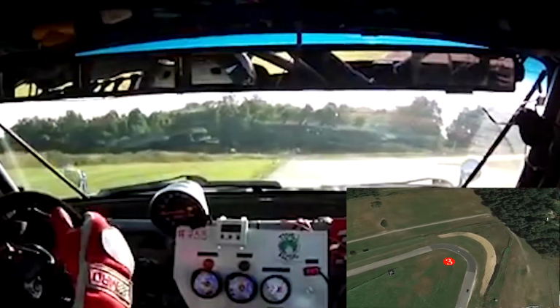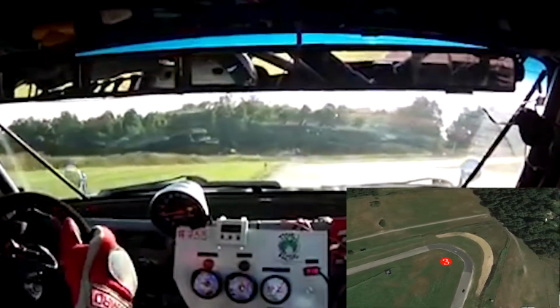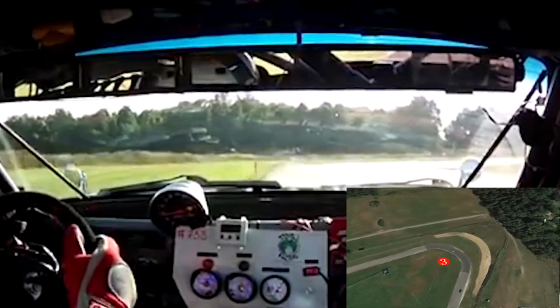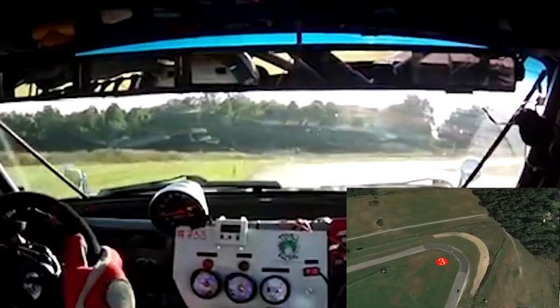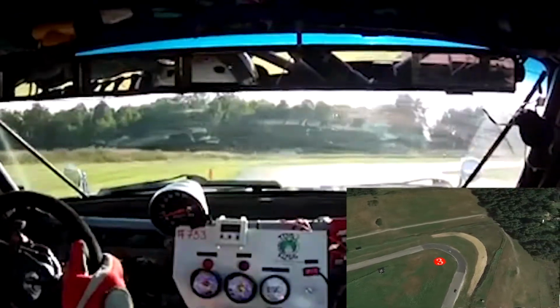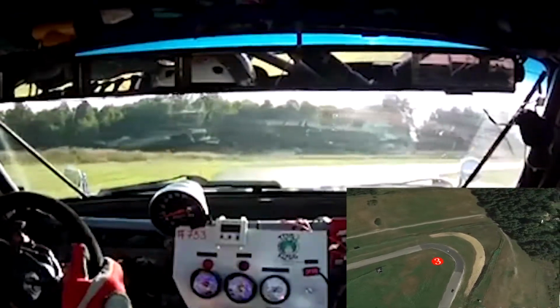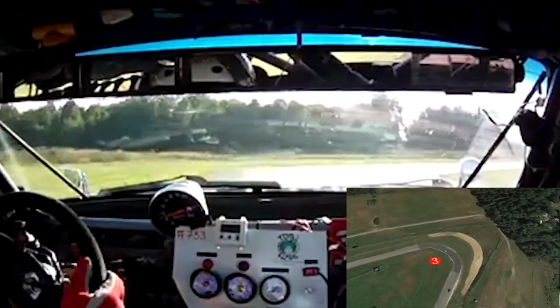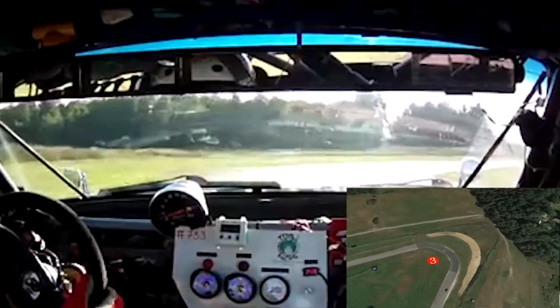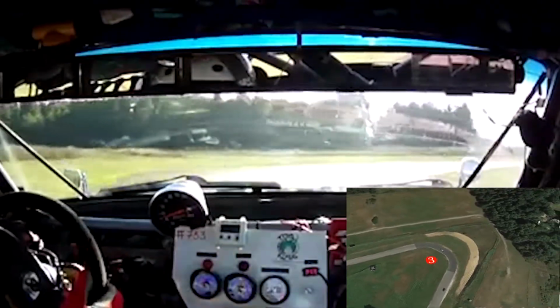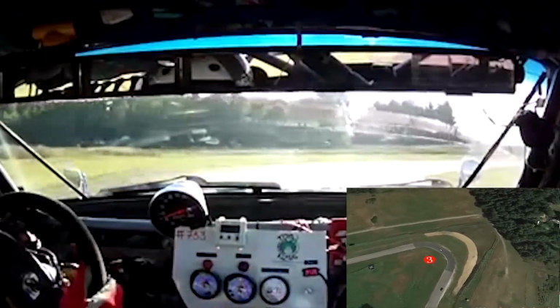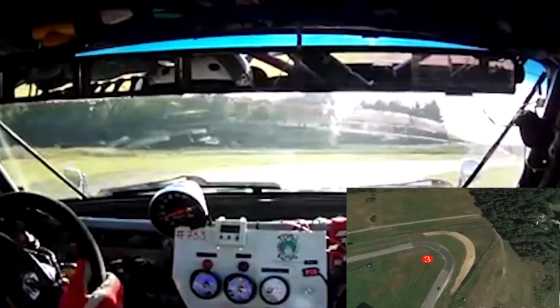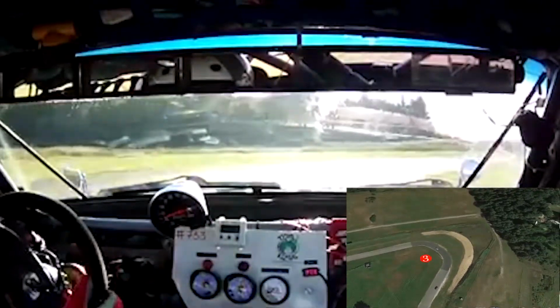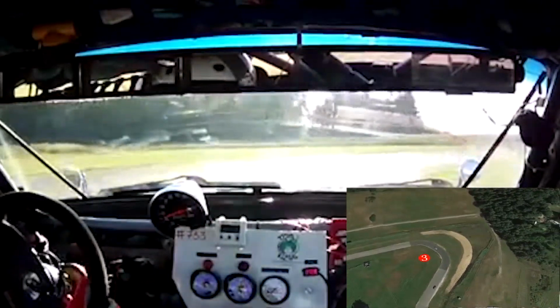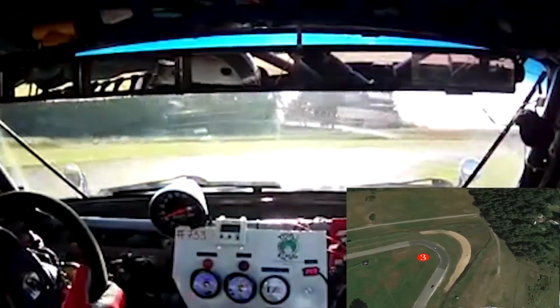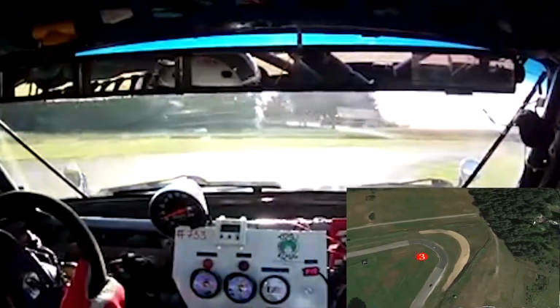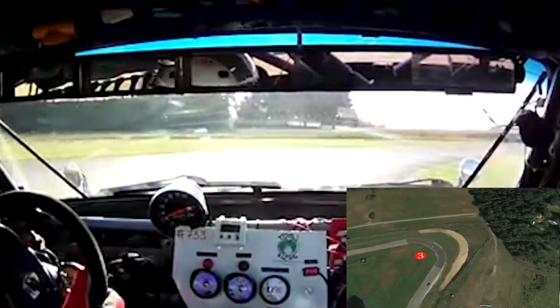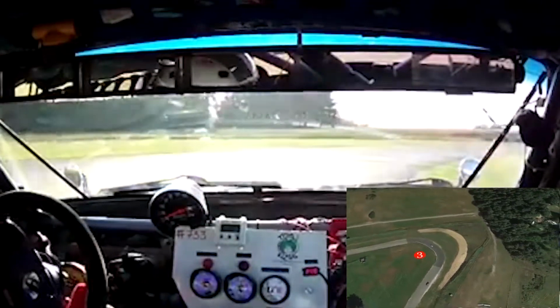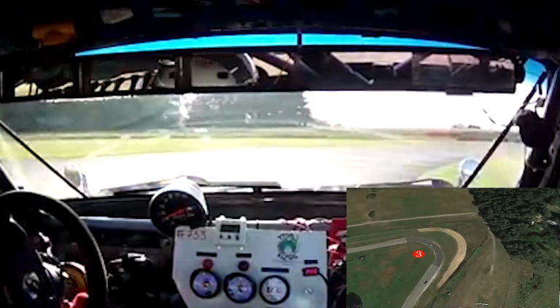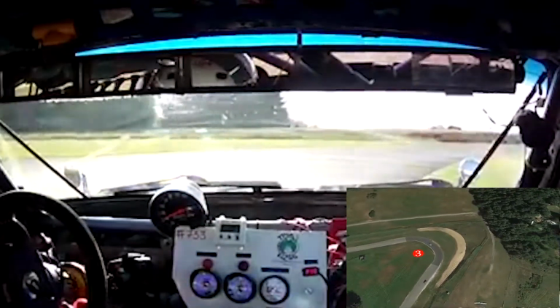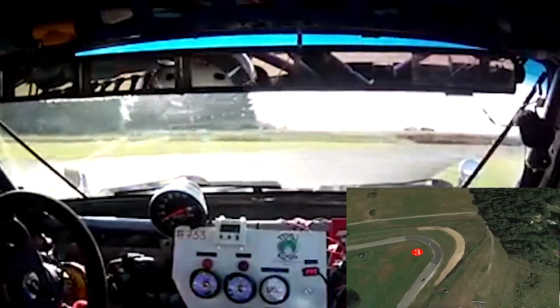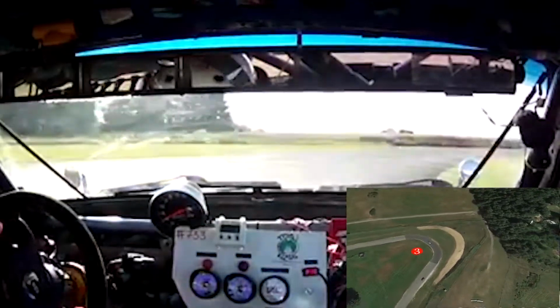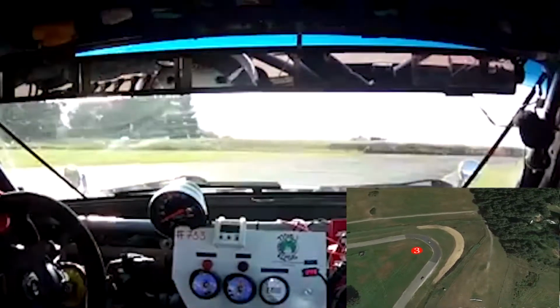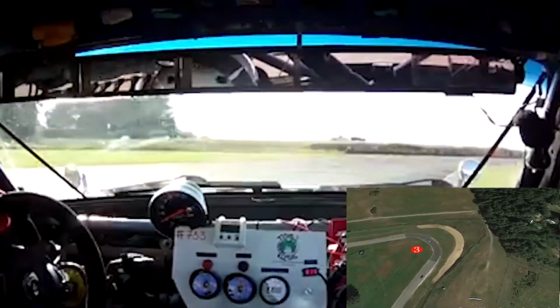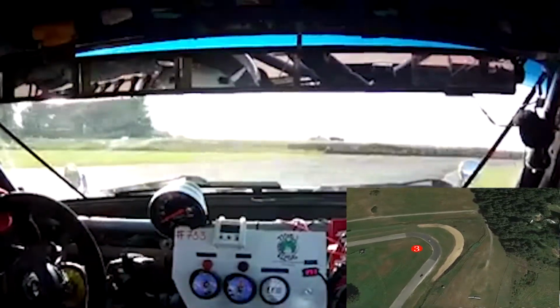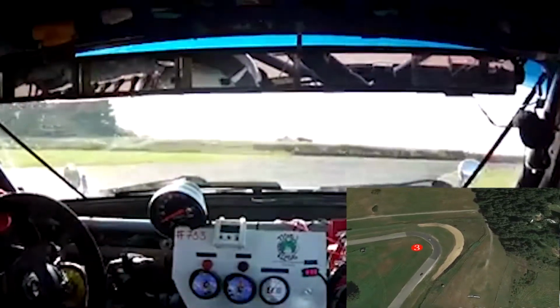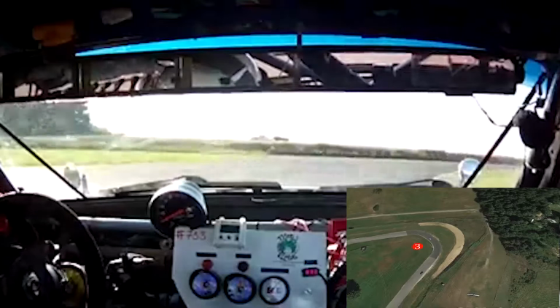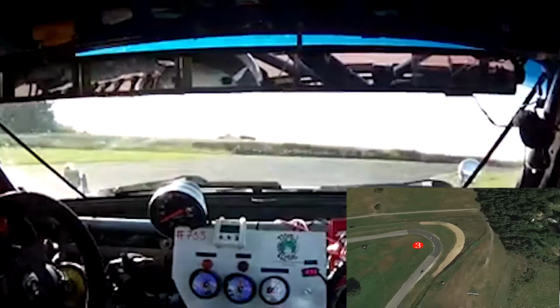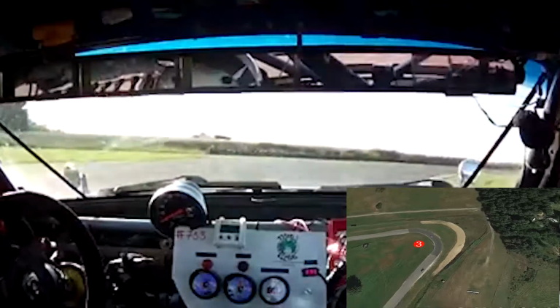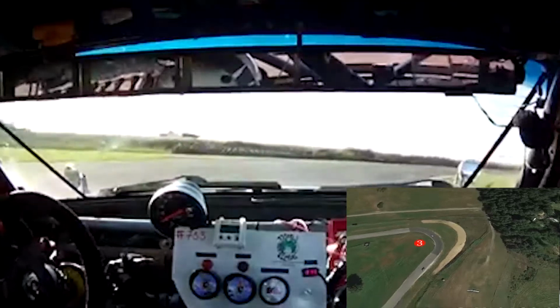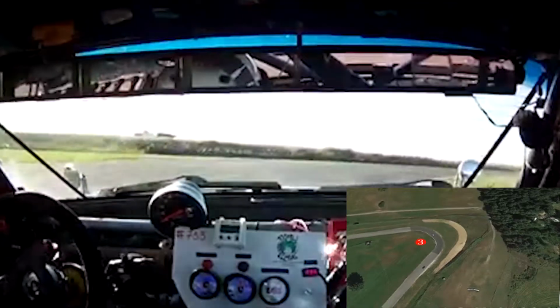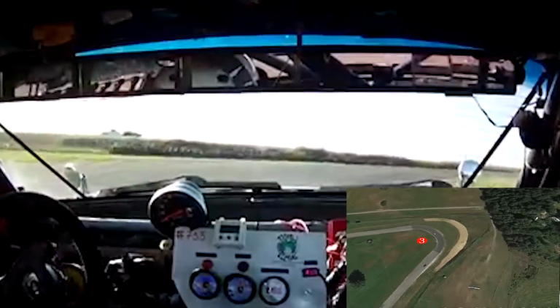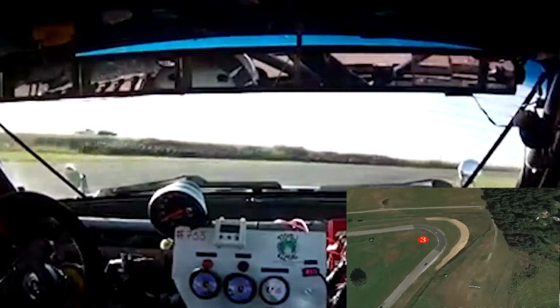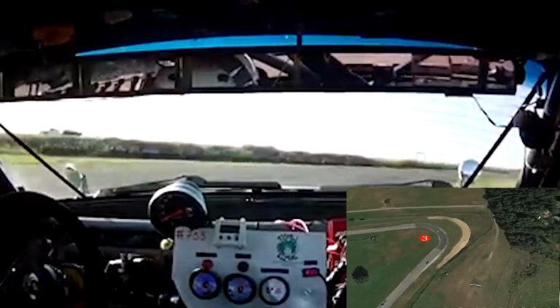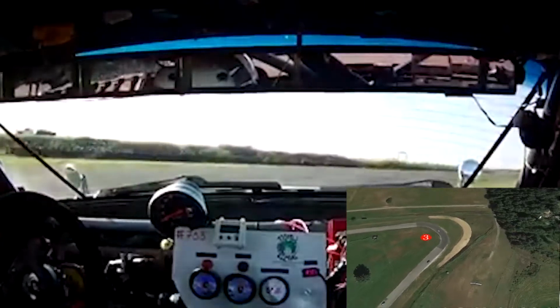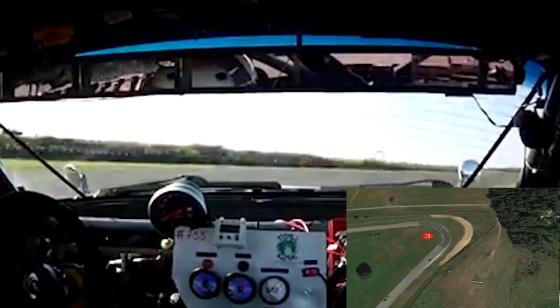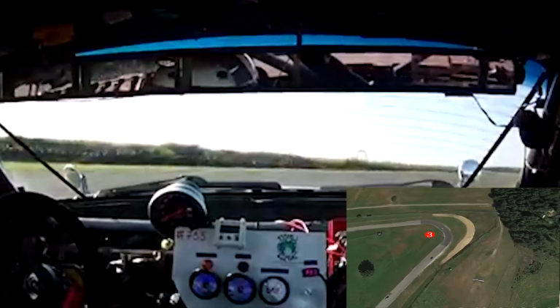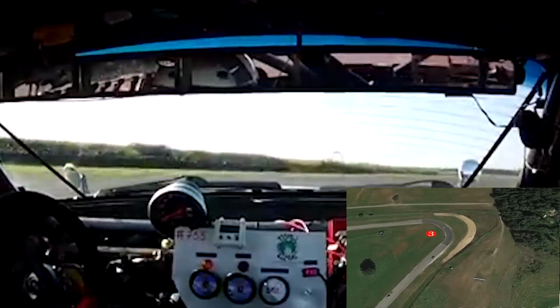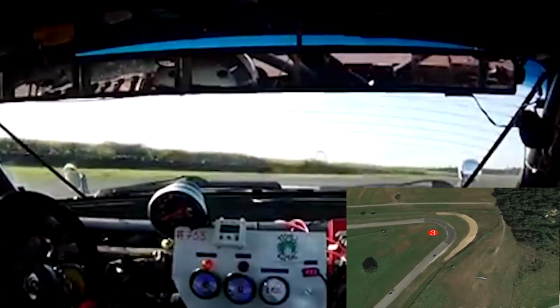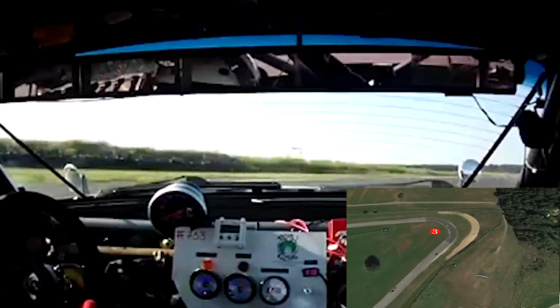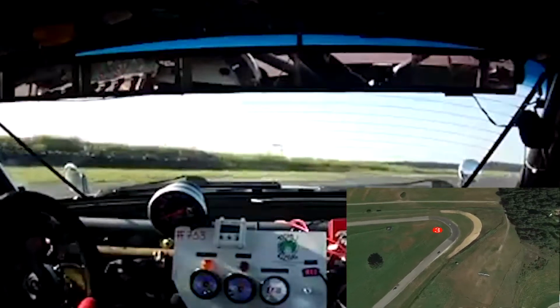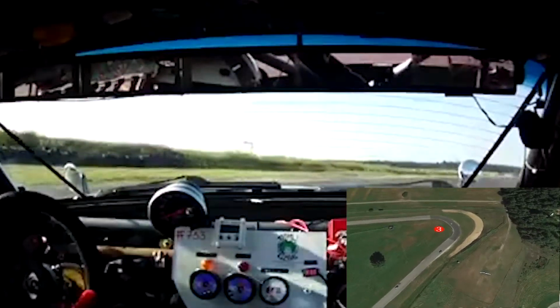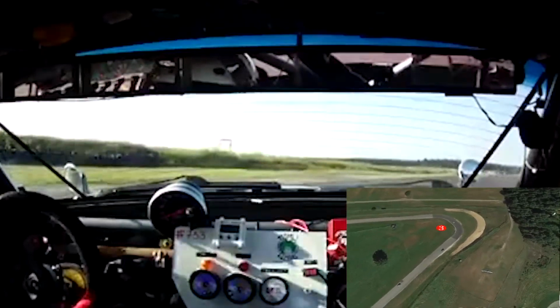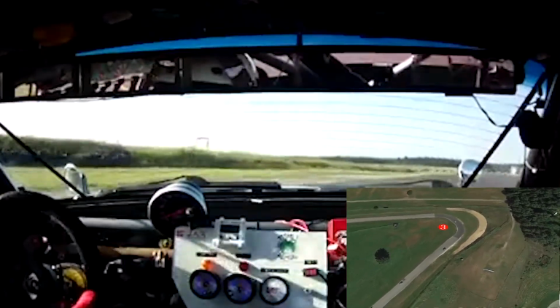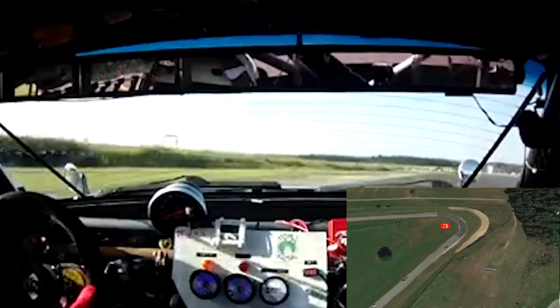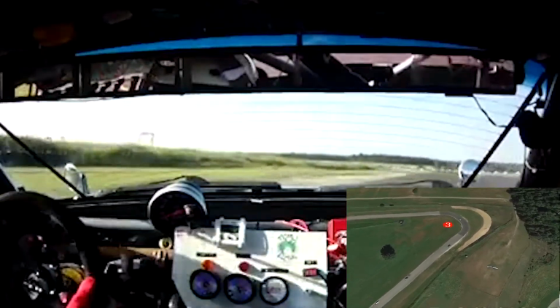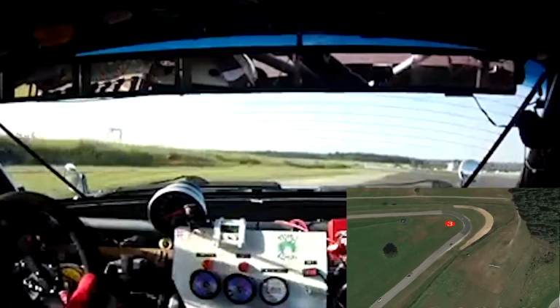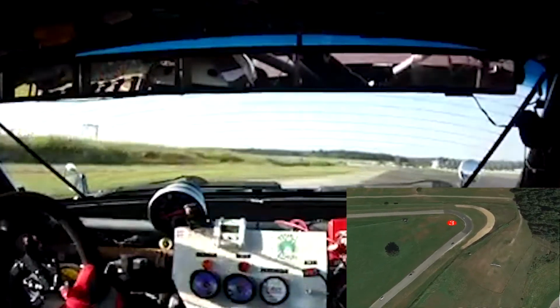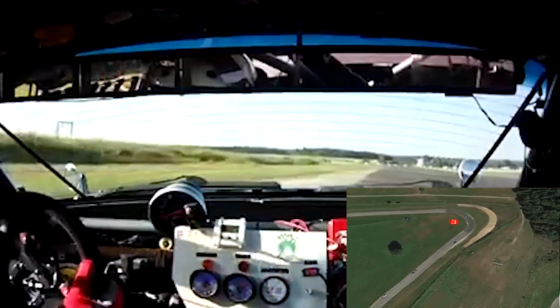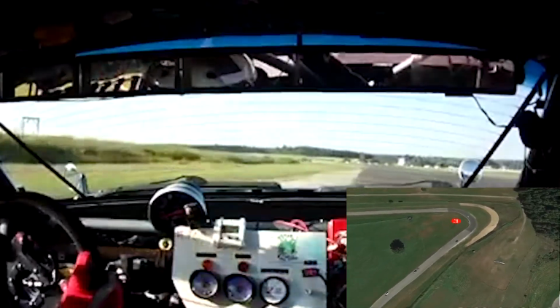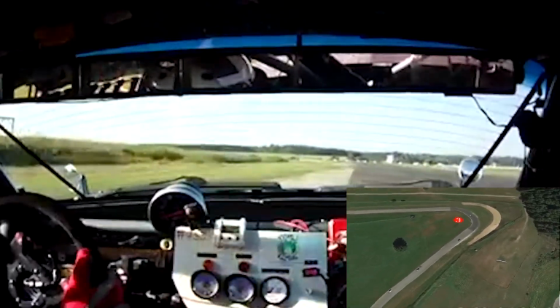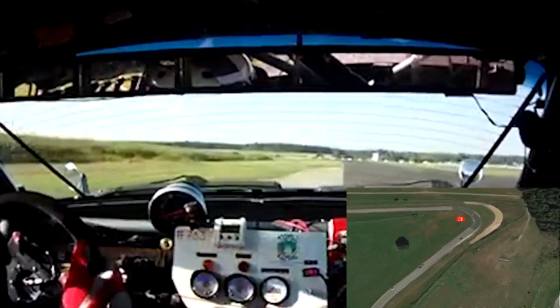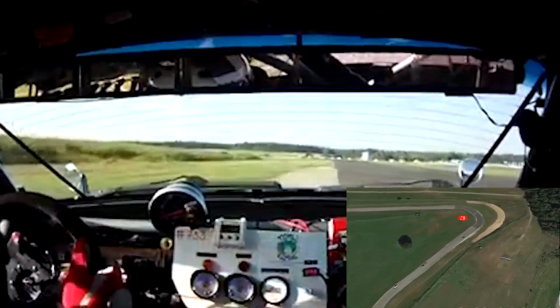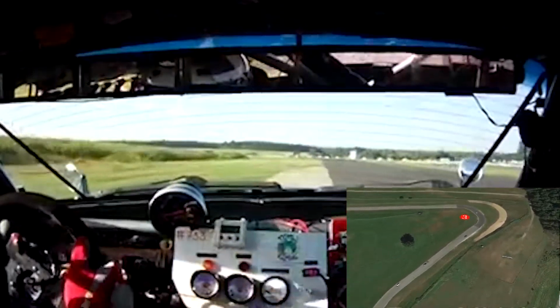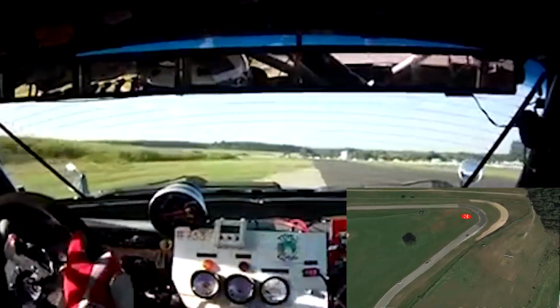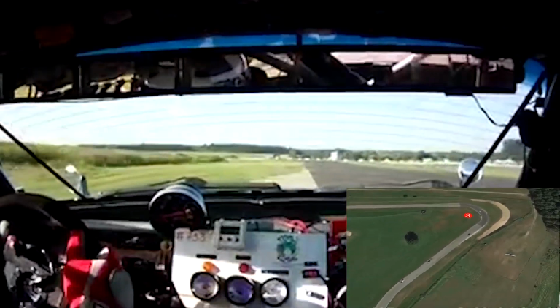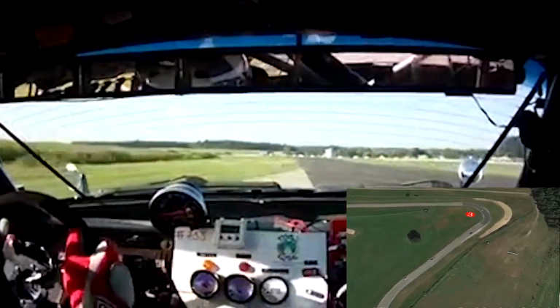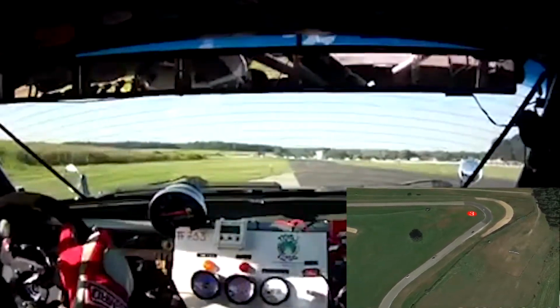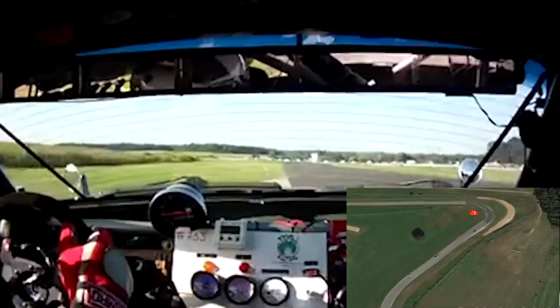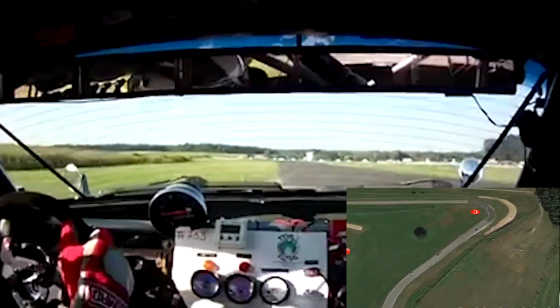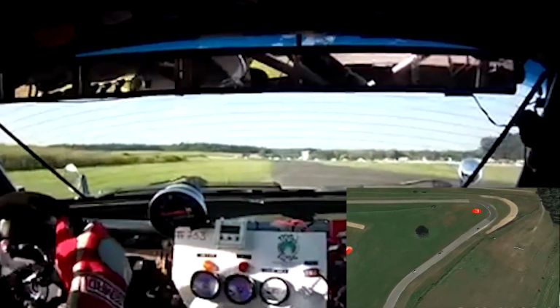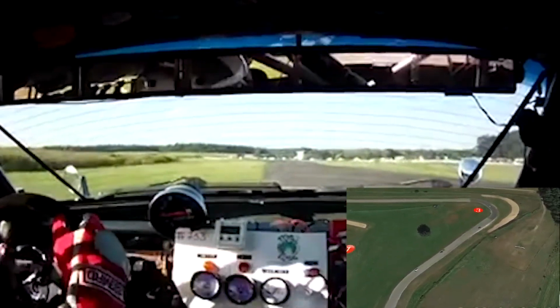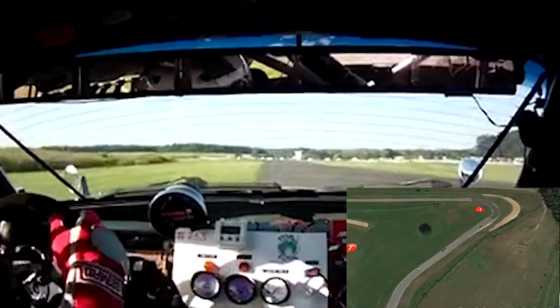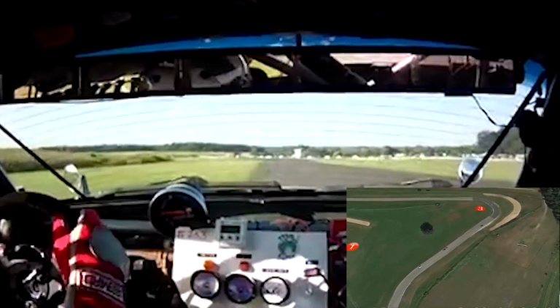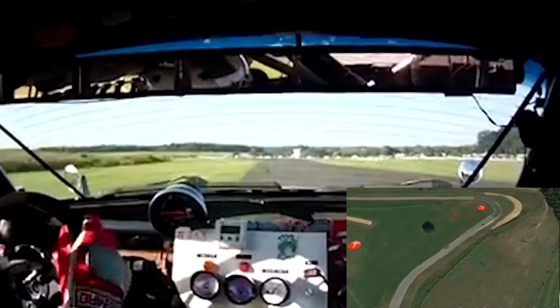But like all the runoff curbs here at Gingerman, they are short, so drivers have to hustle the car back onto the track quickly or they find themselves in the grass.